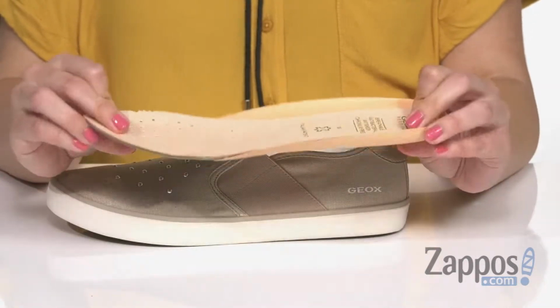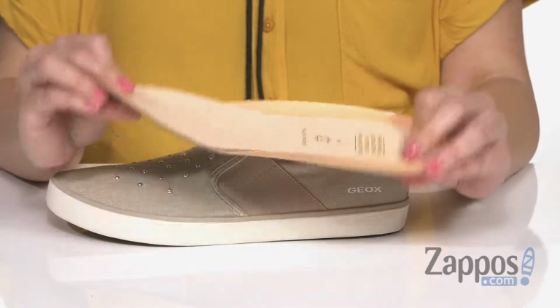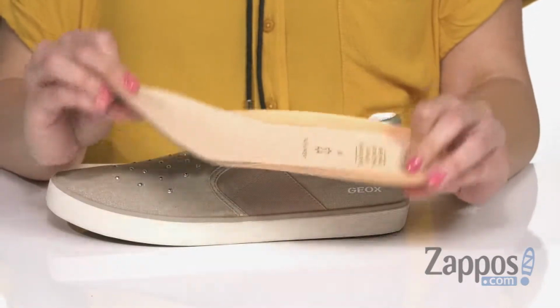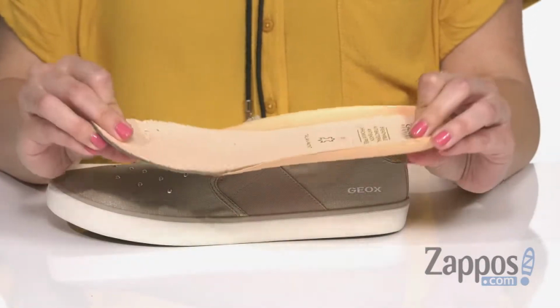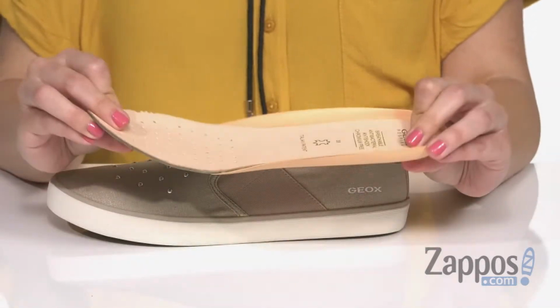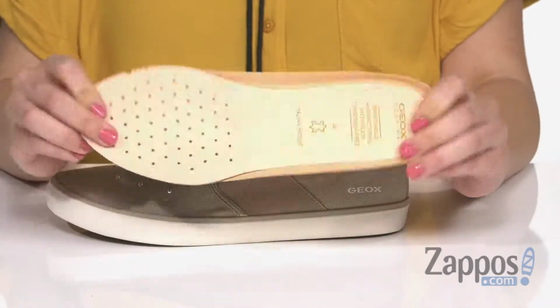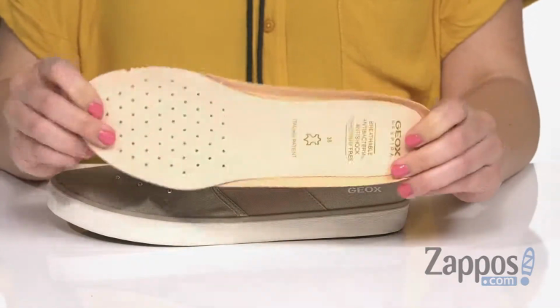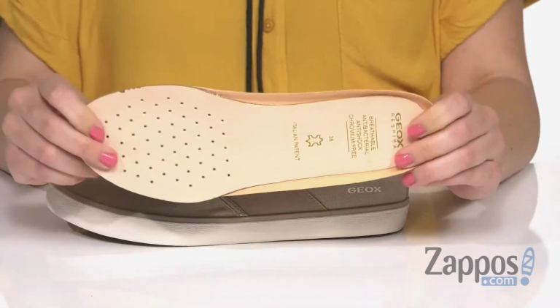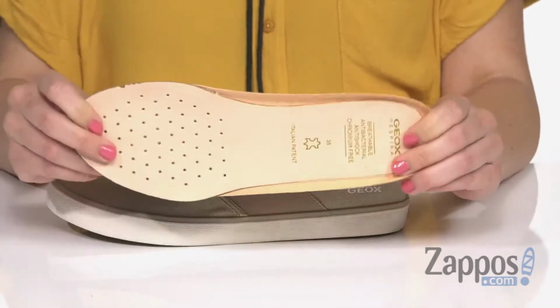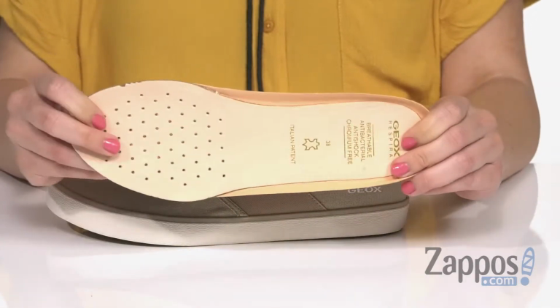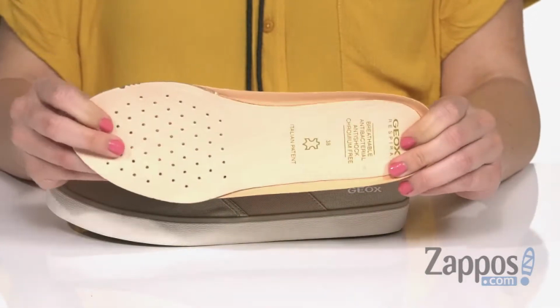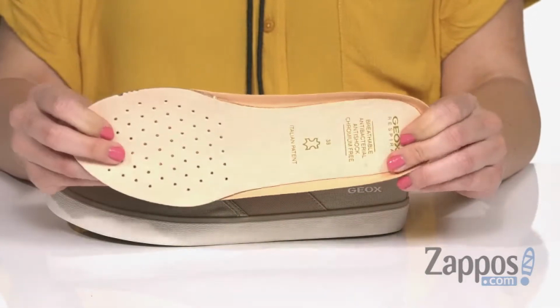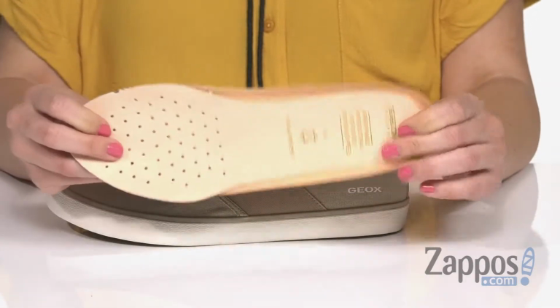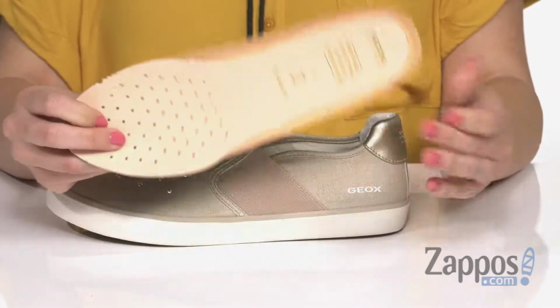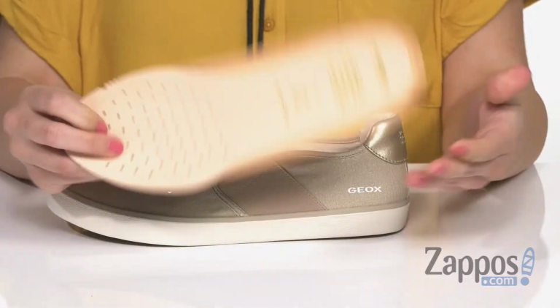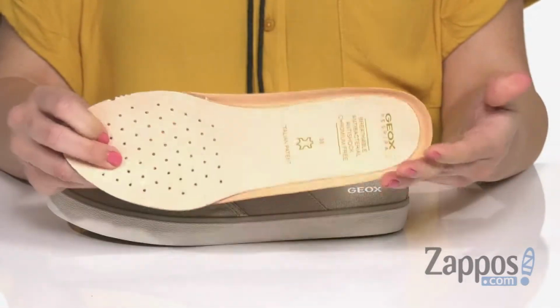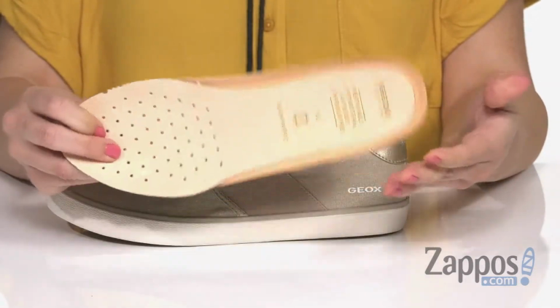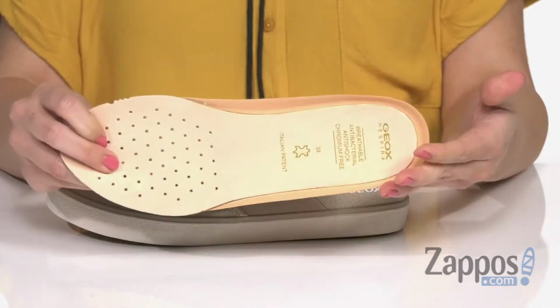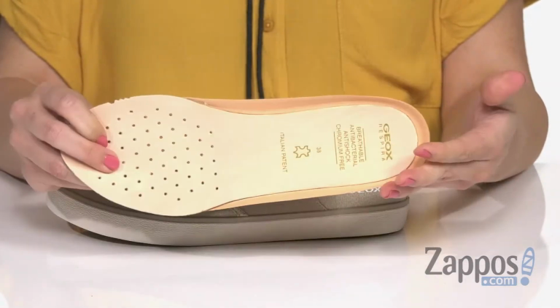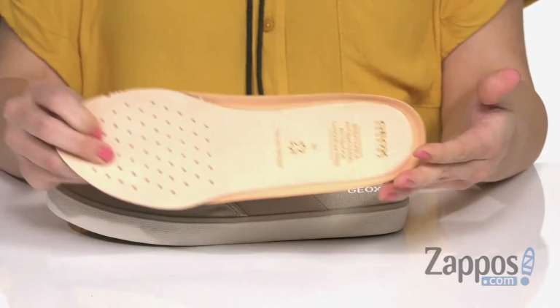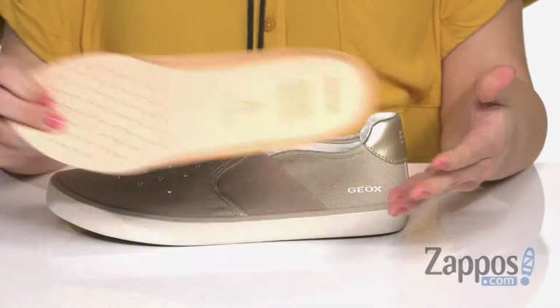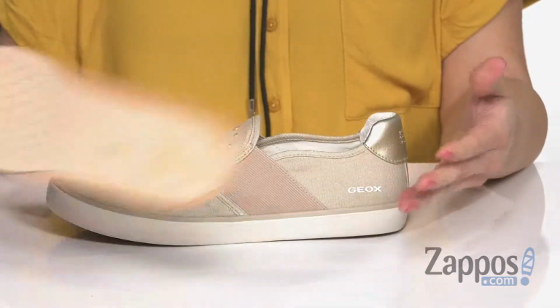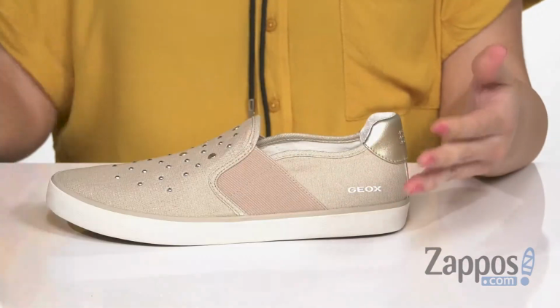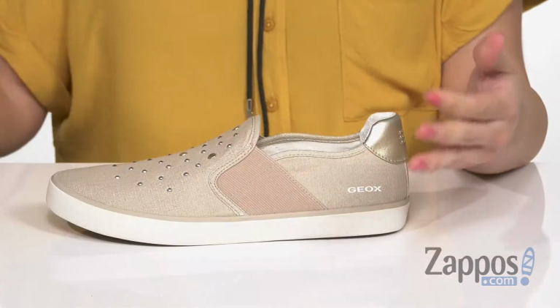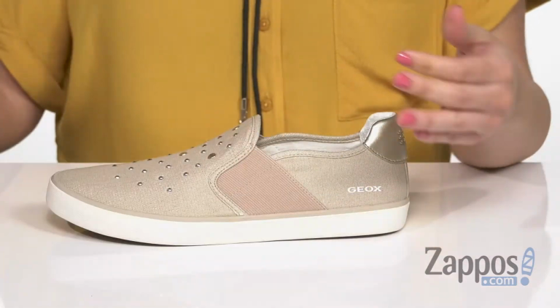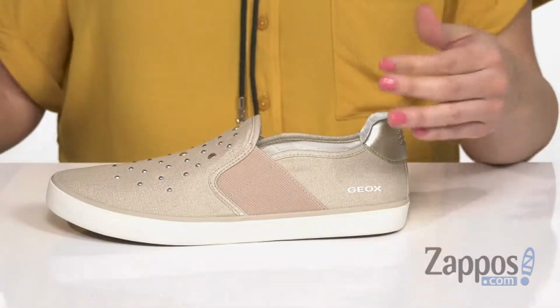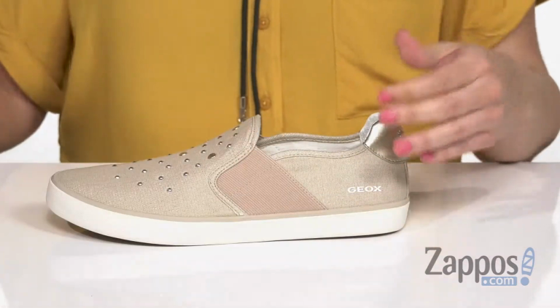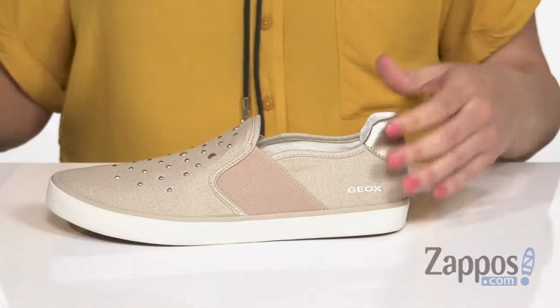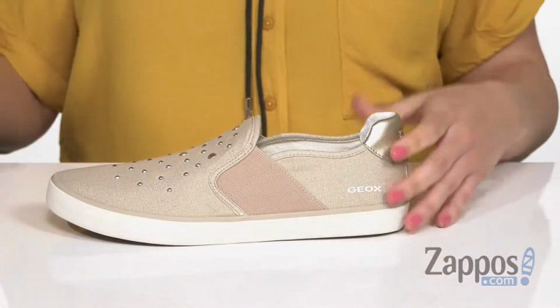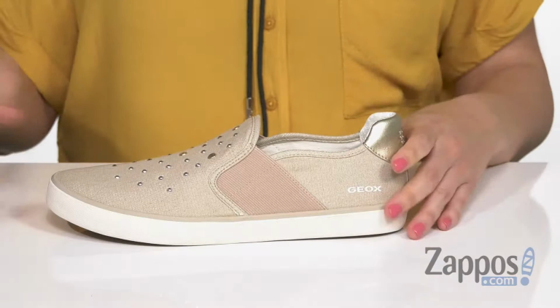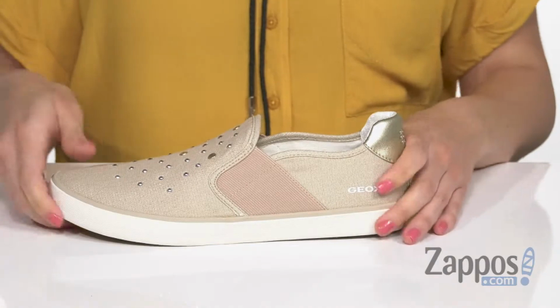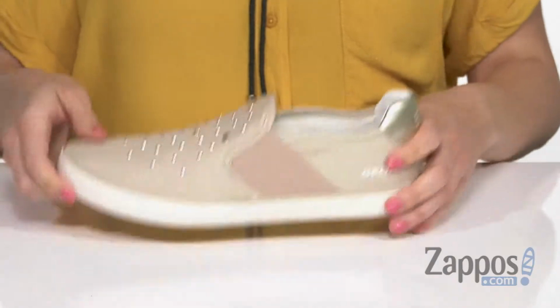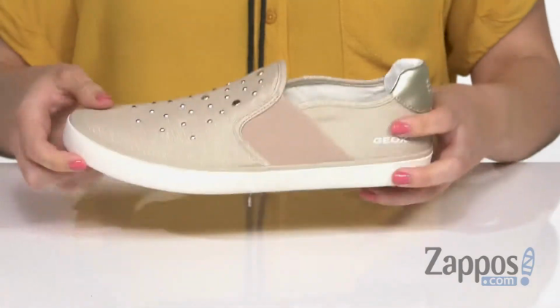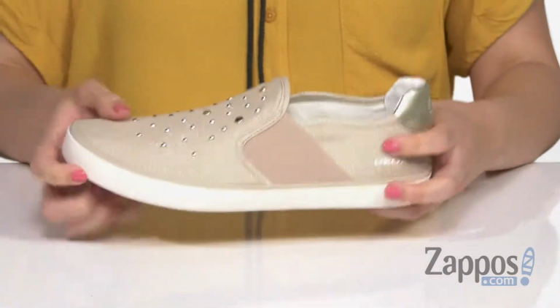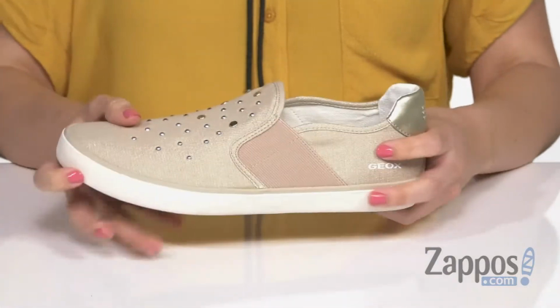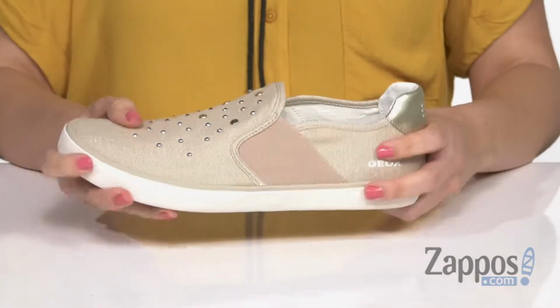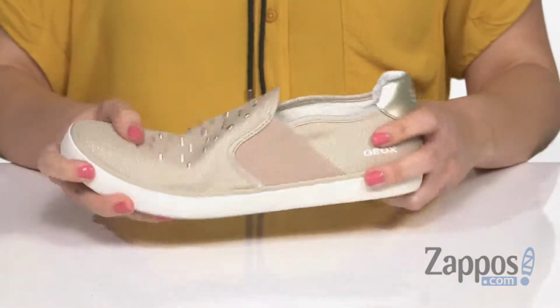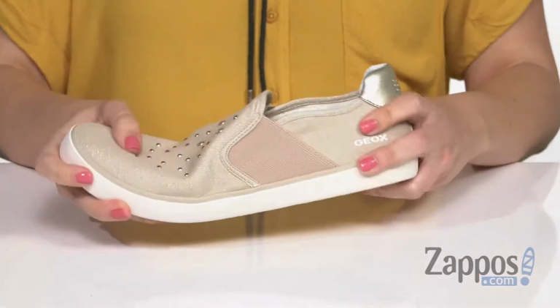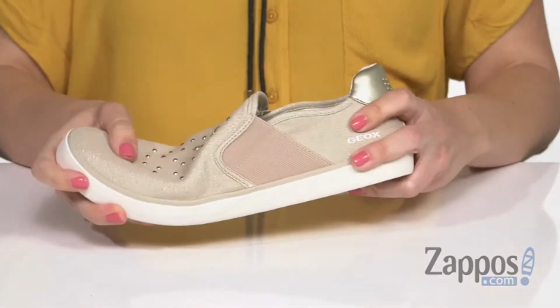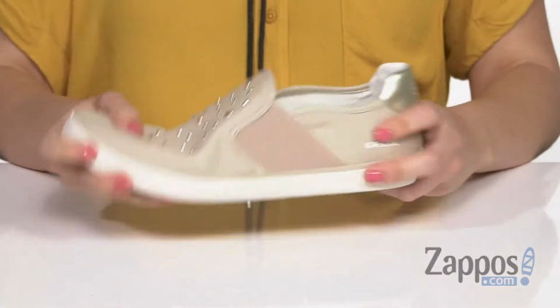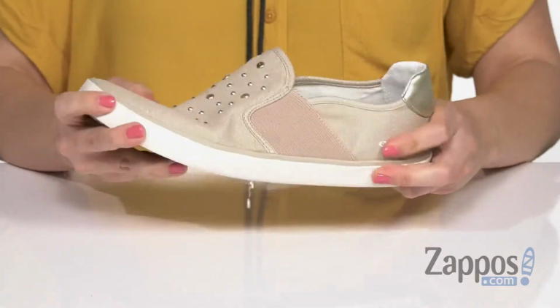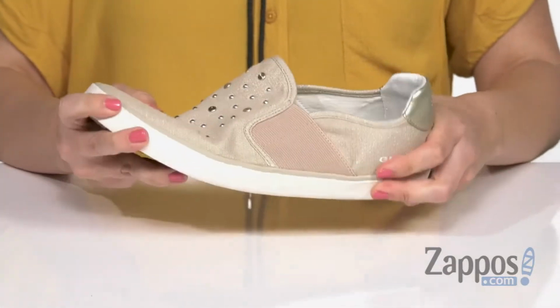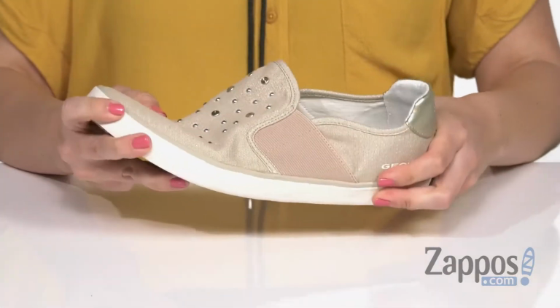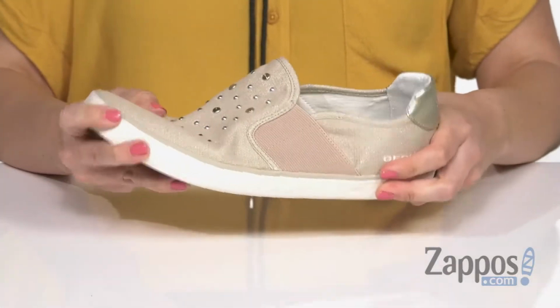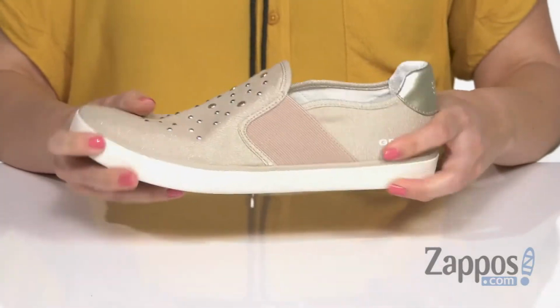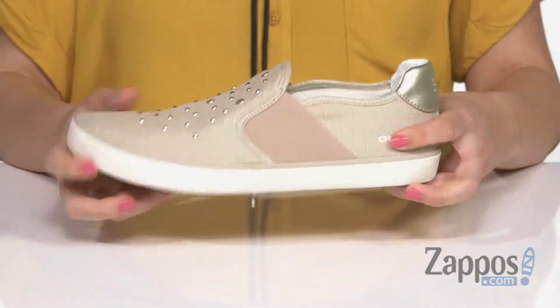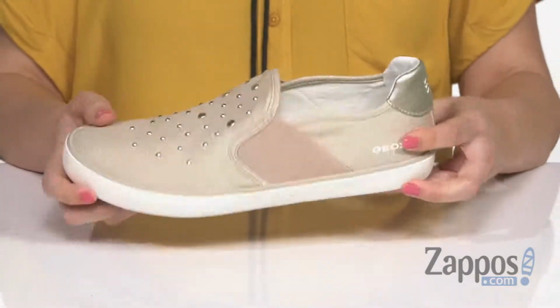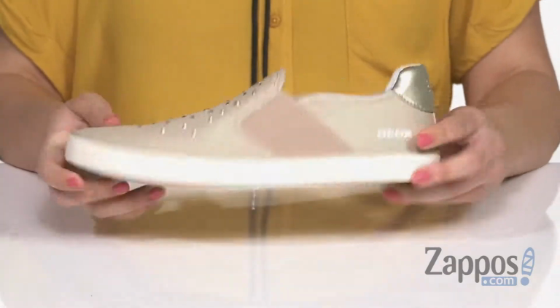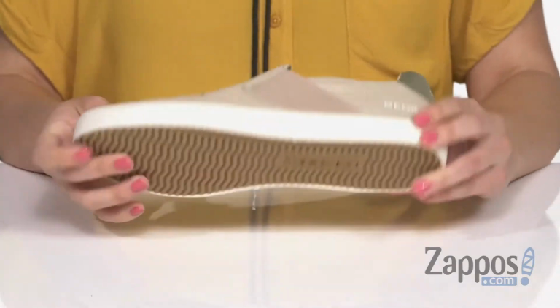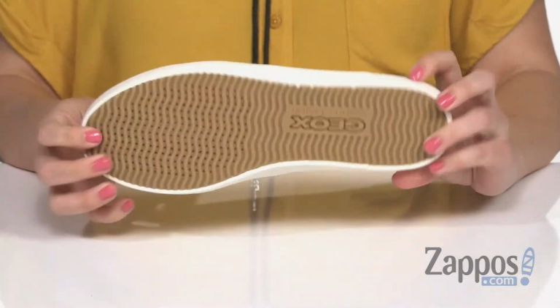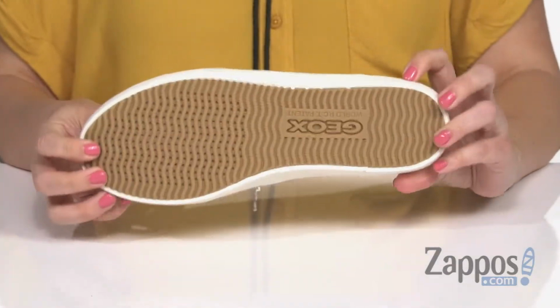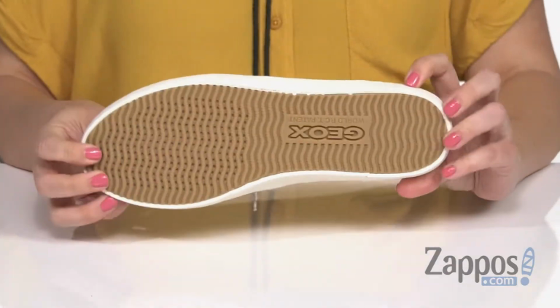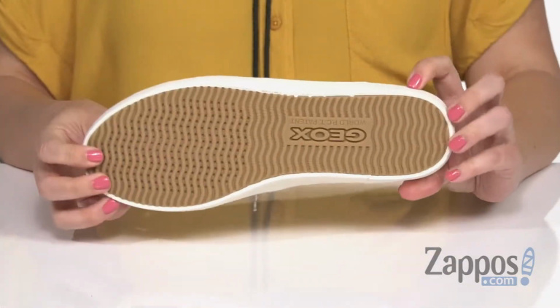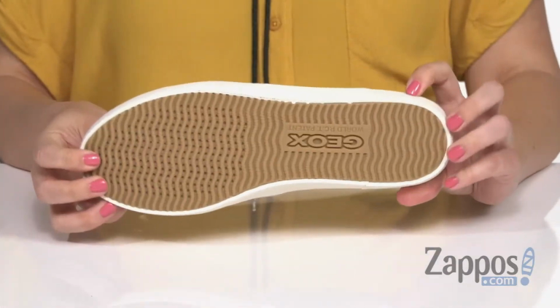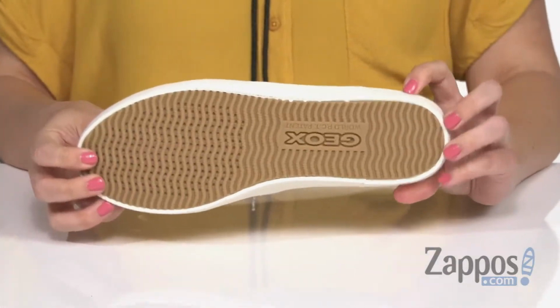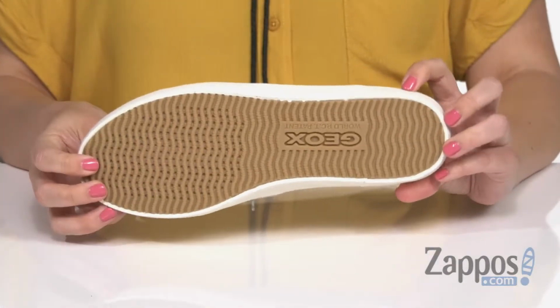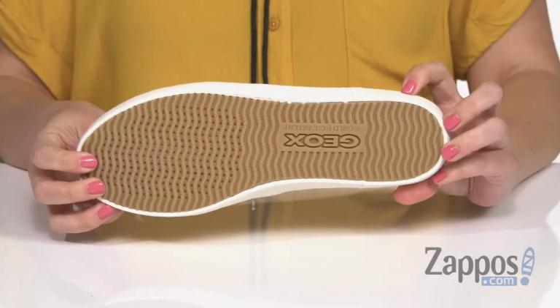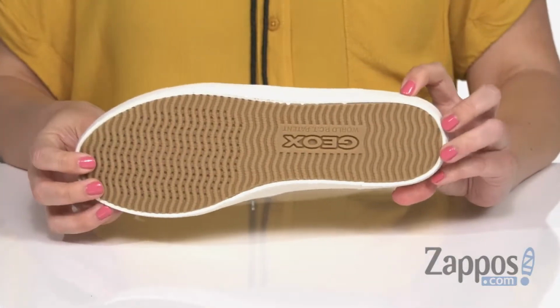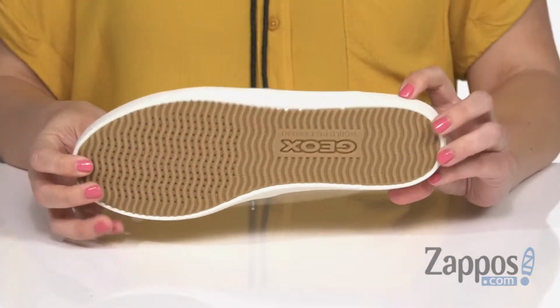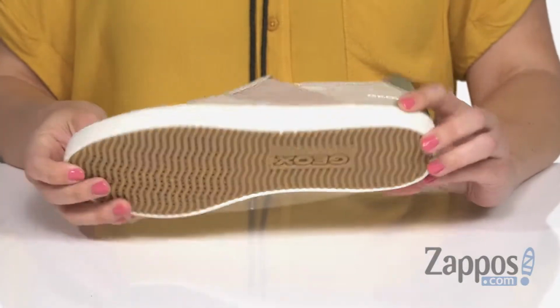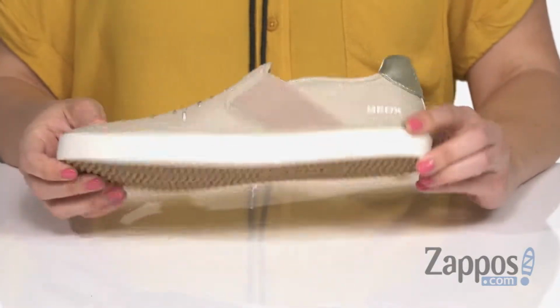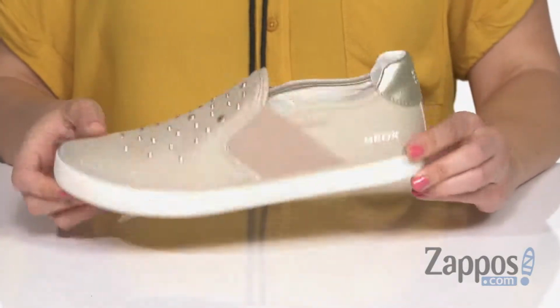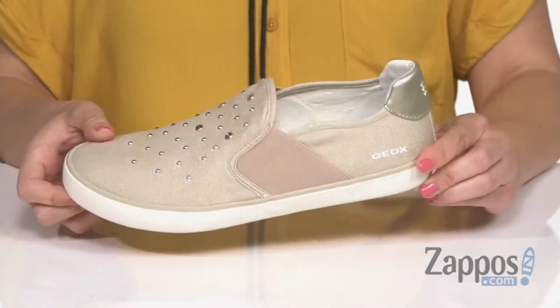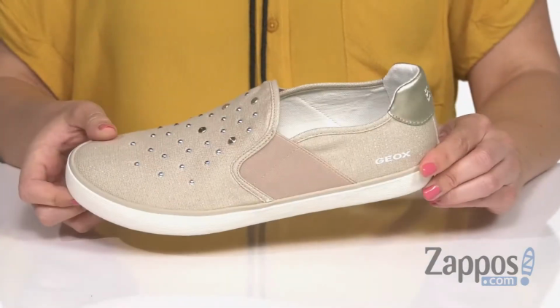so if you have your own orthotics, you can definitely put those in there. They're lightweight and flexible, all on top of a rubber outsole.